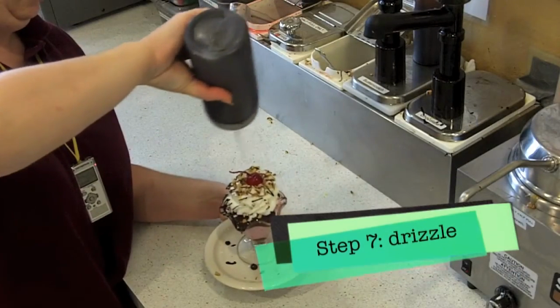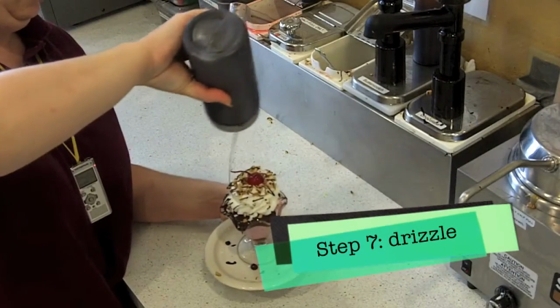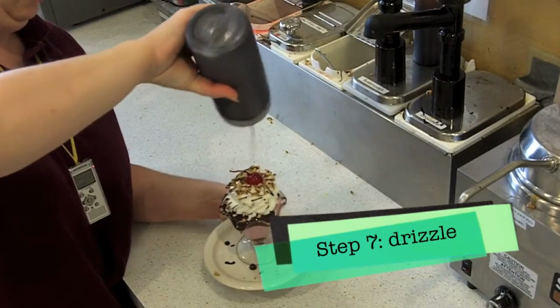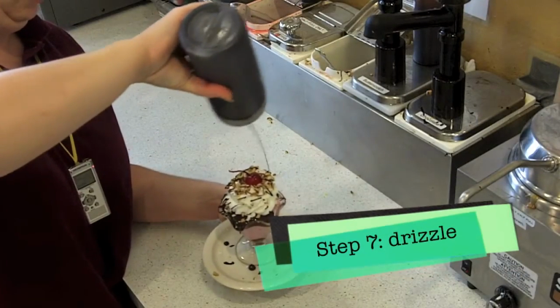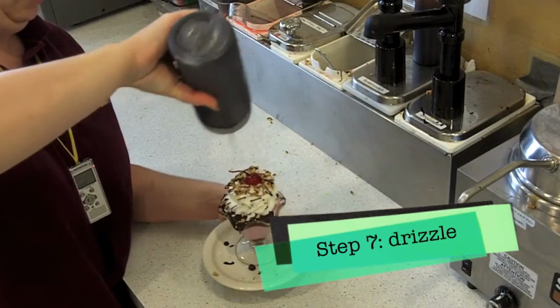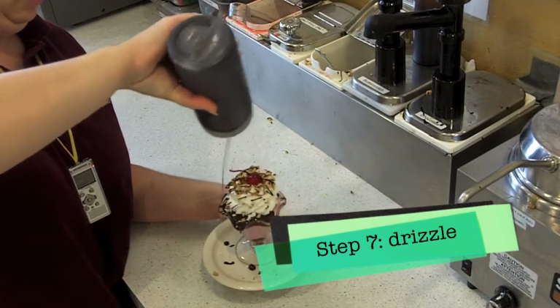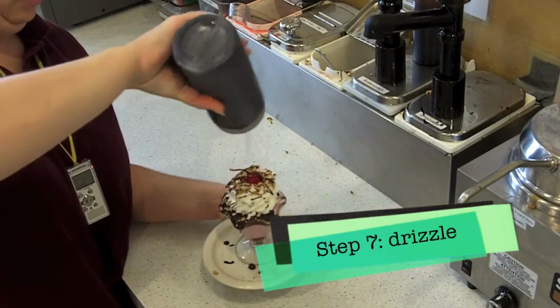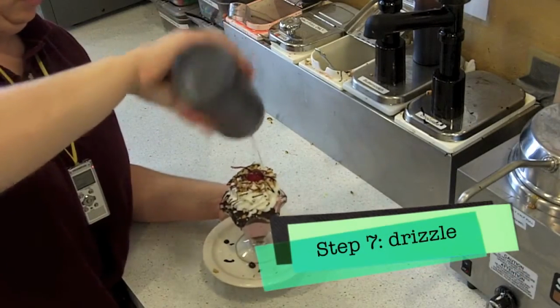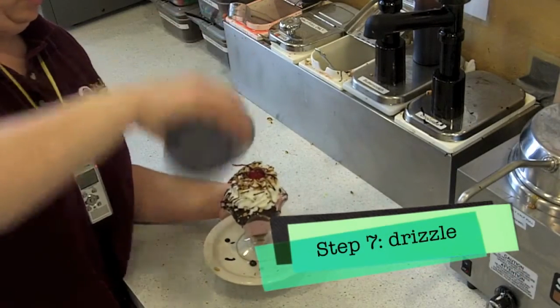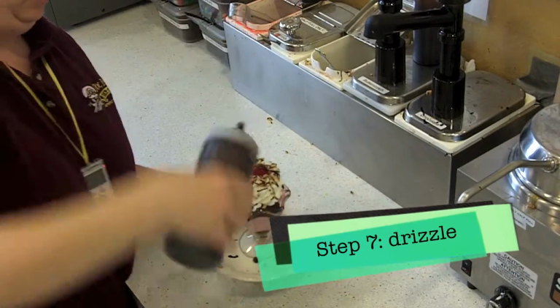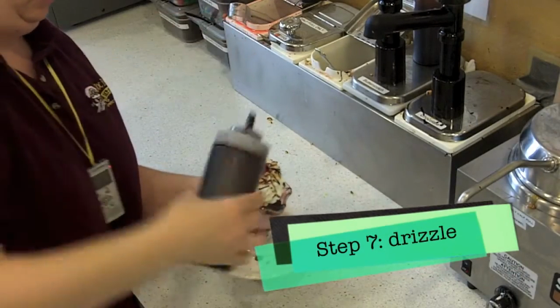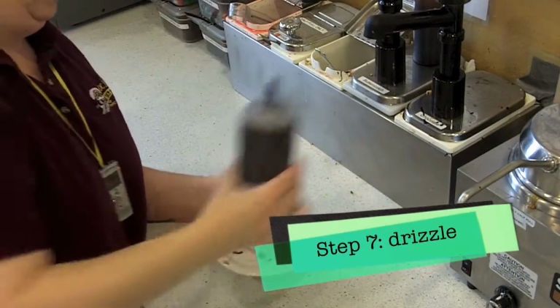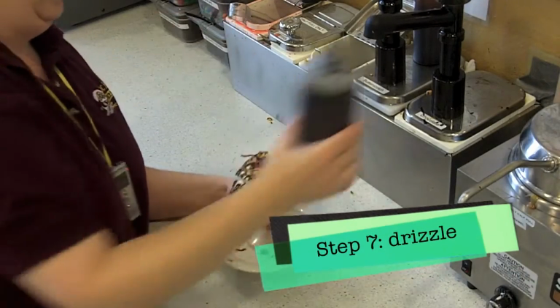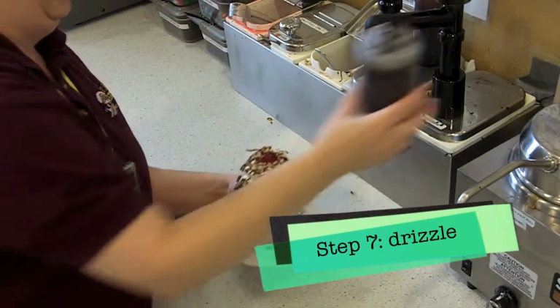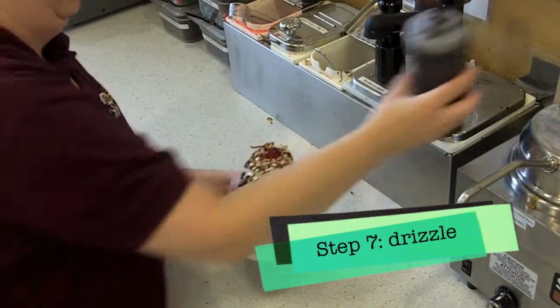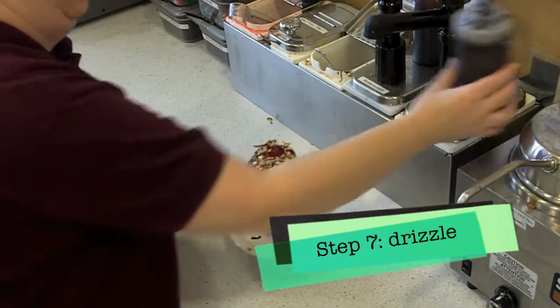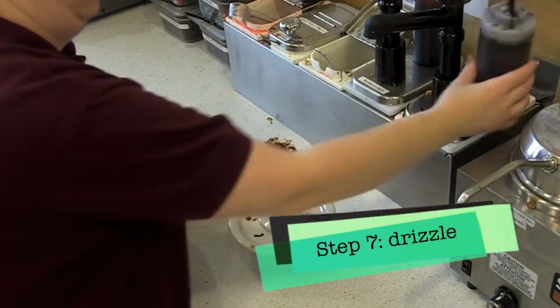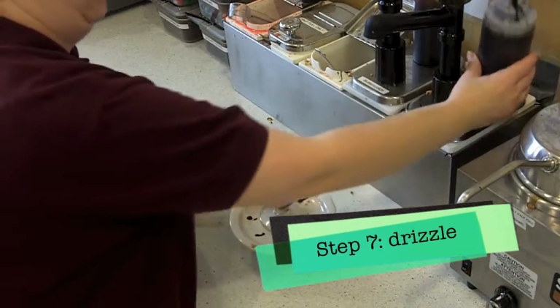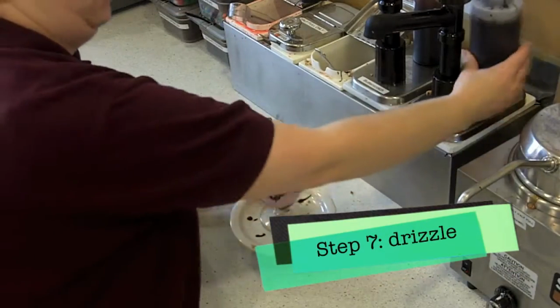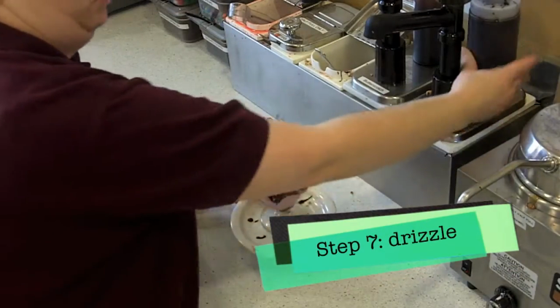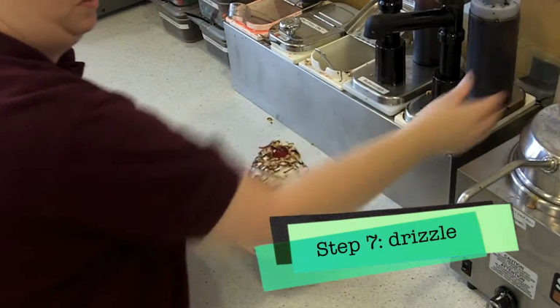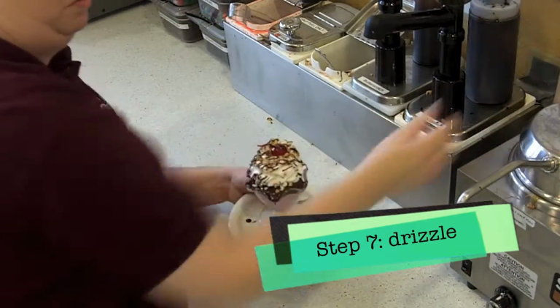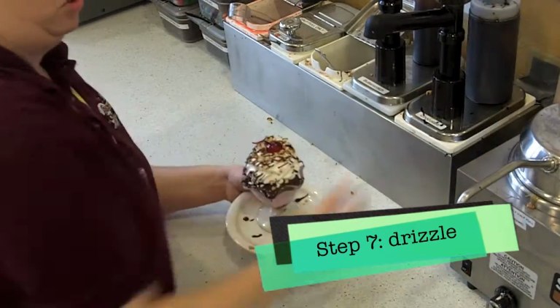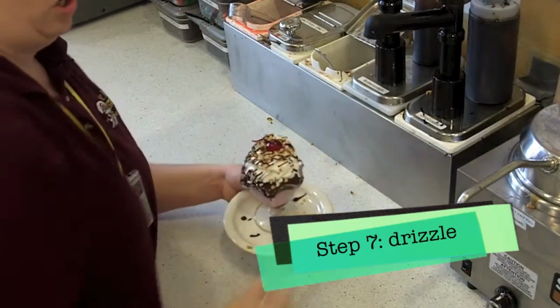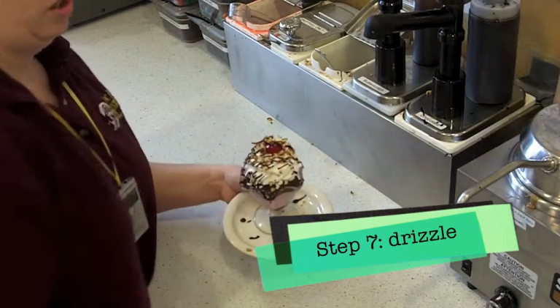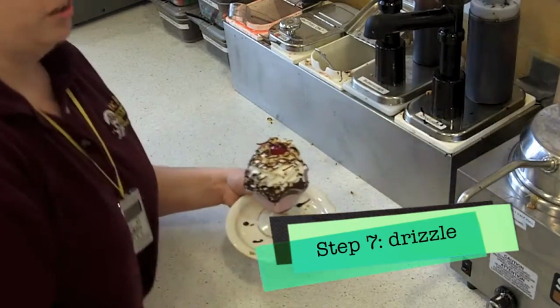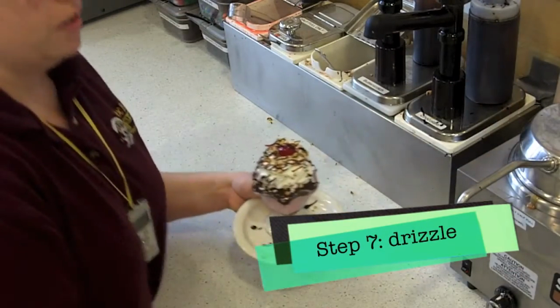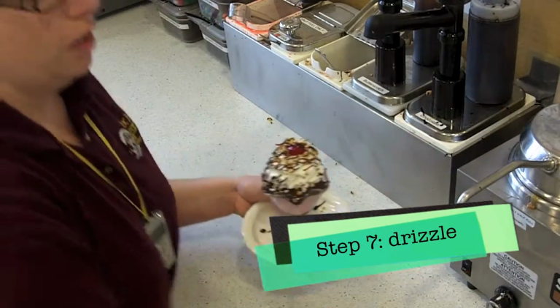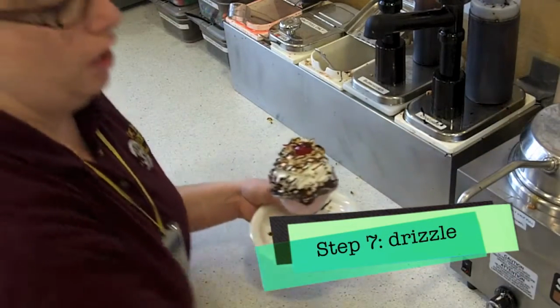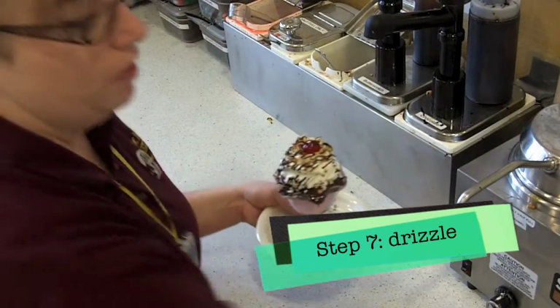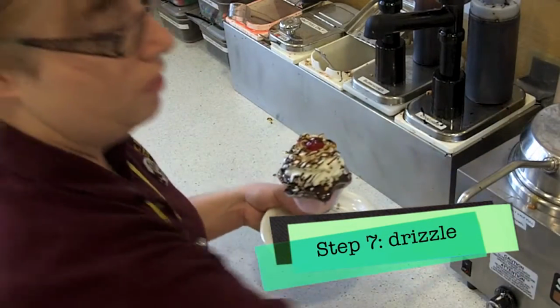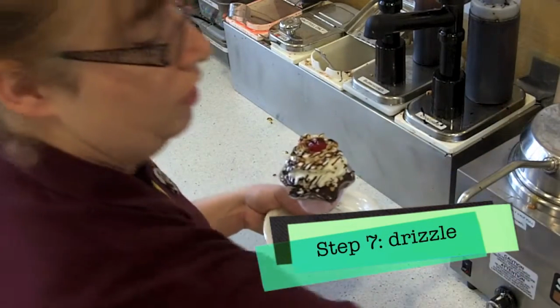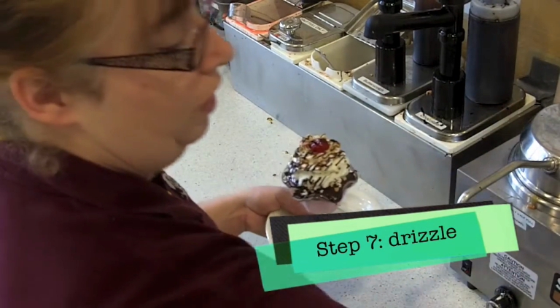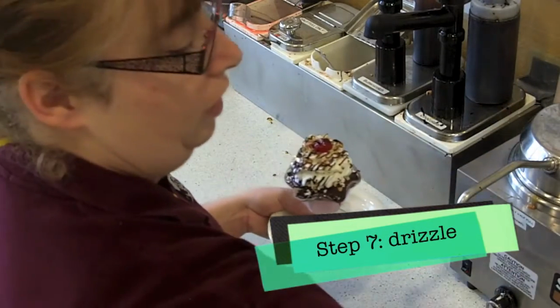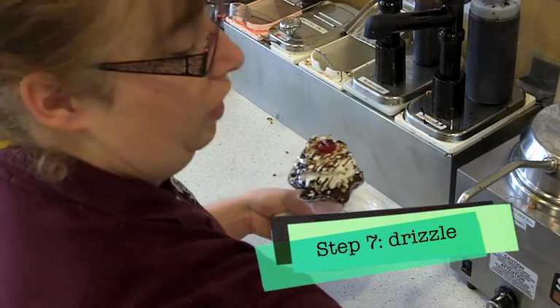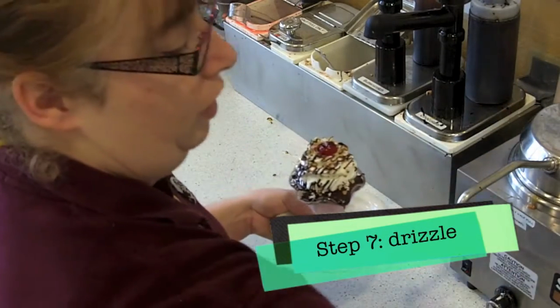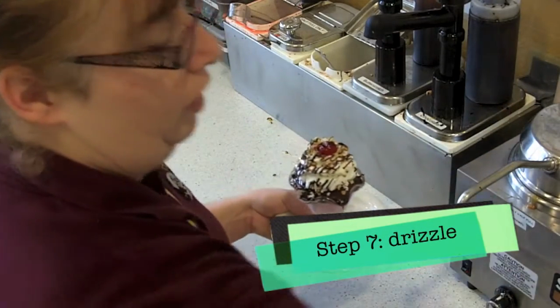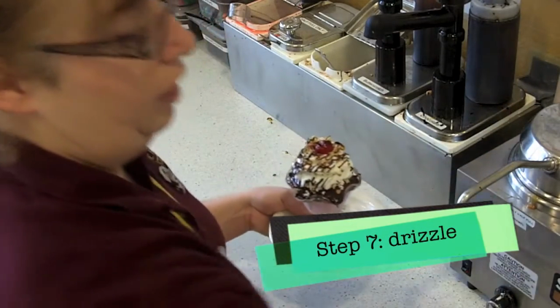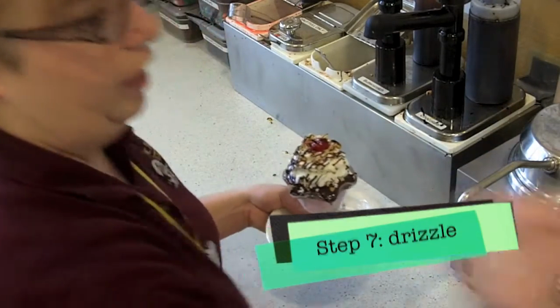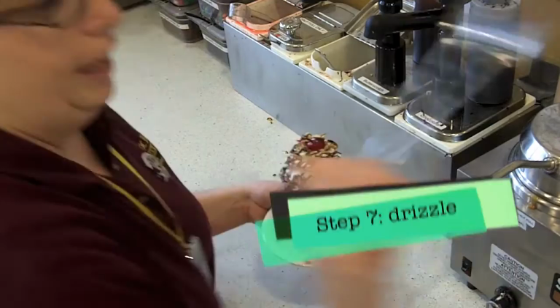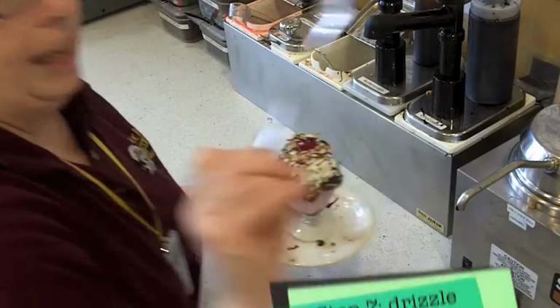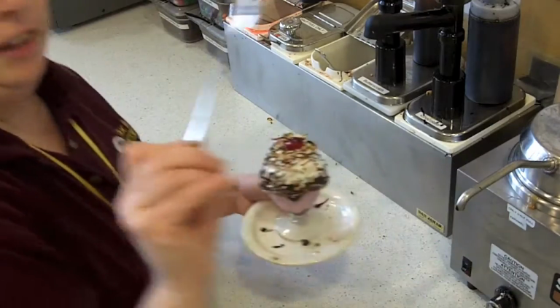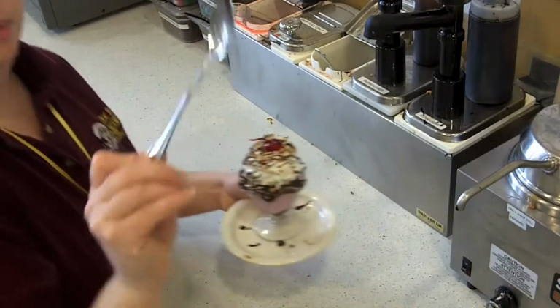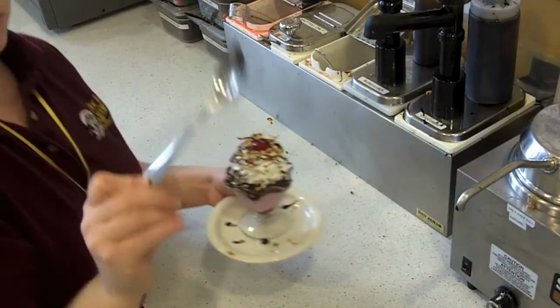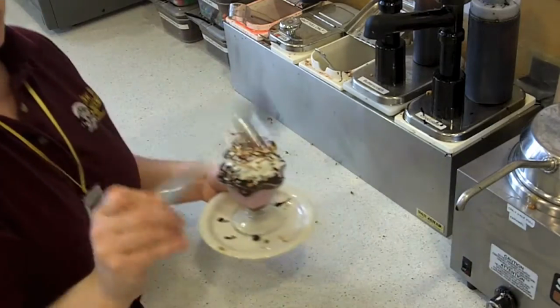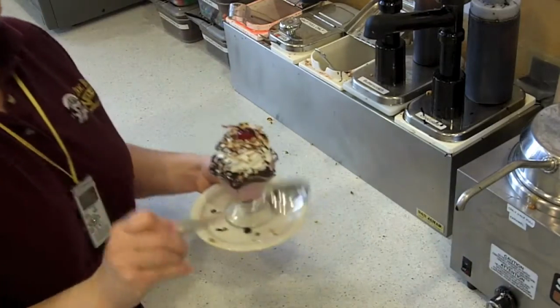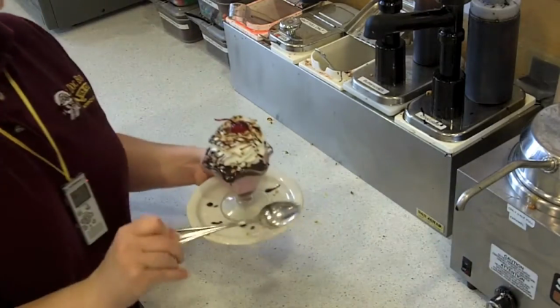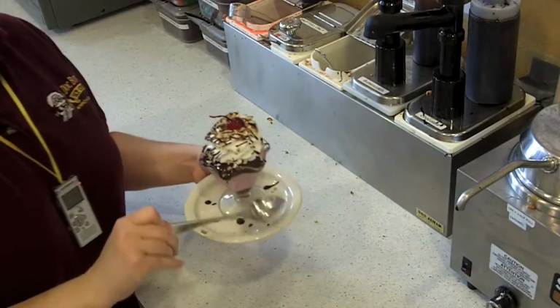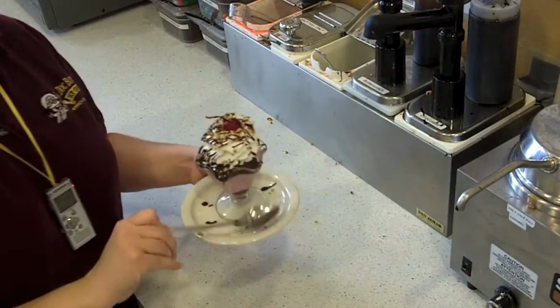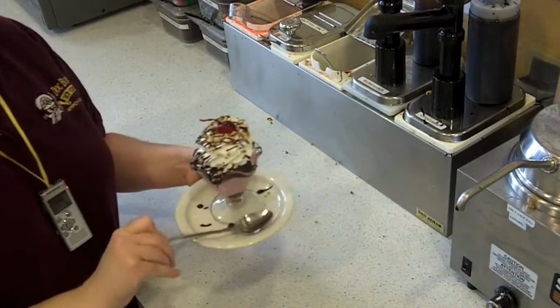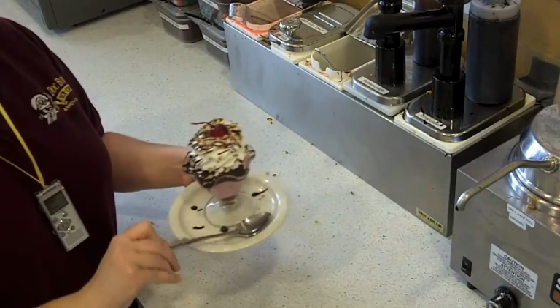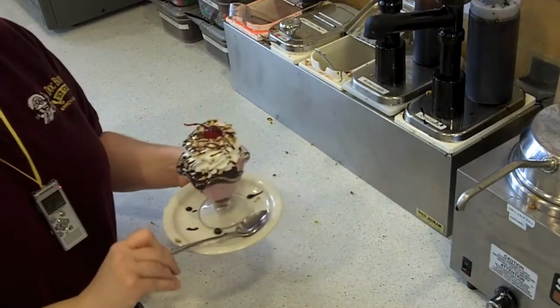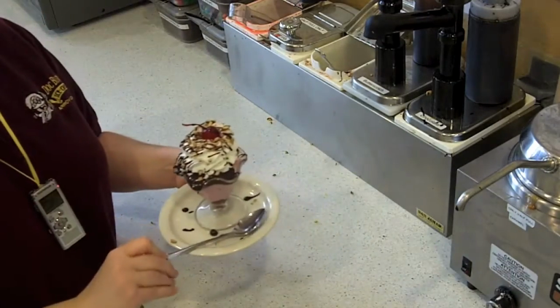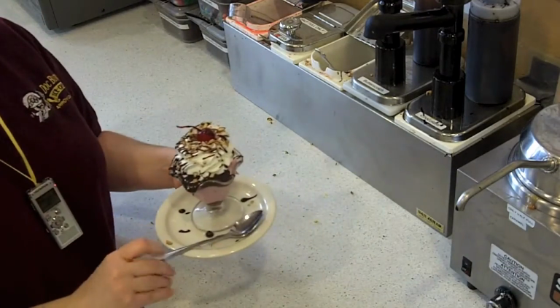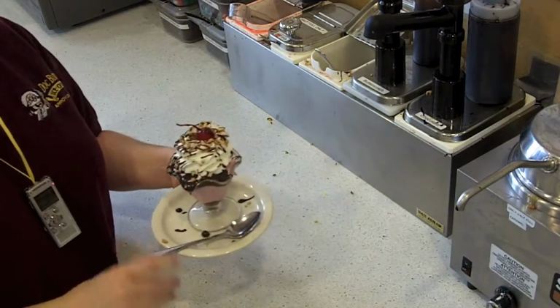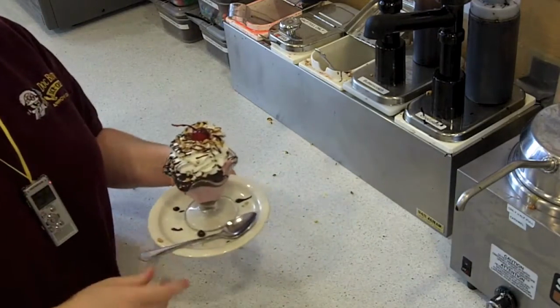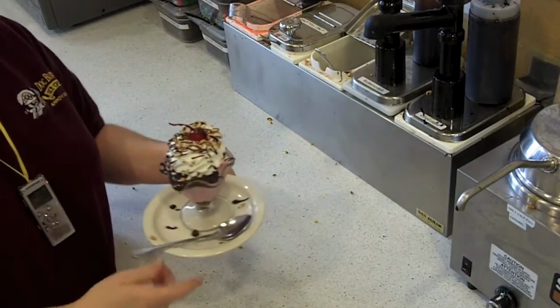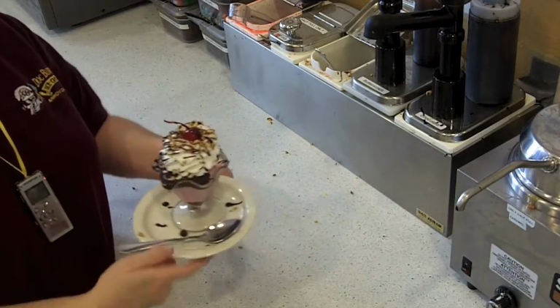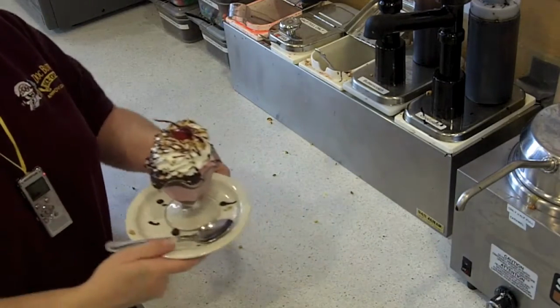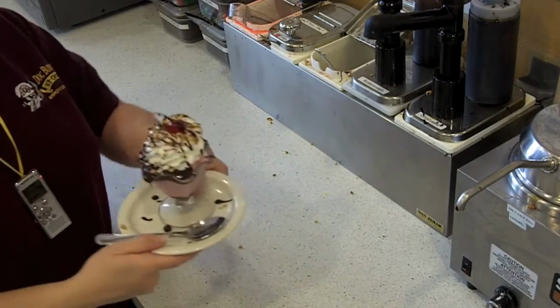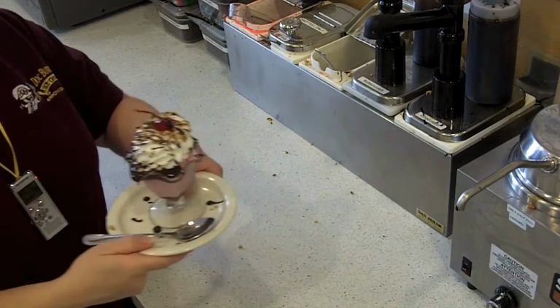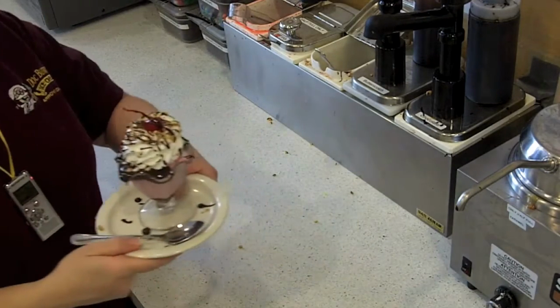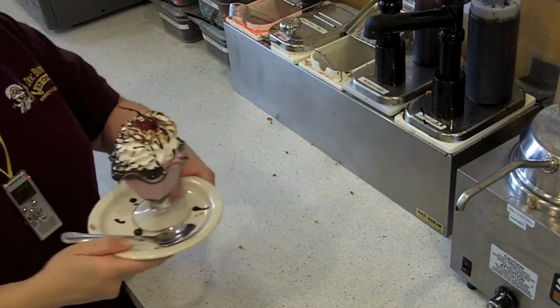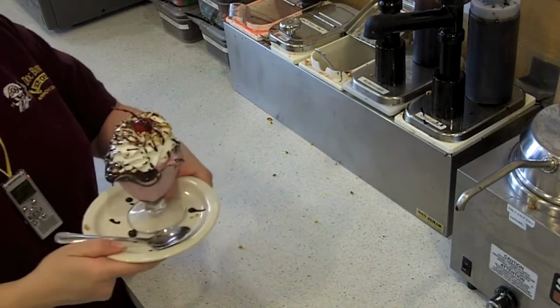Drizzle with some chocolate sauce. Hand them a spoon and then that's going to get handed over to the customer.